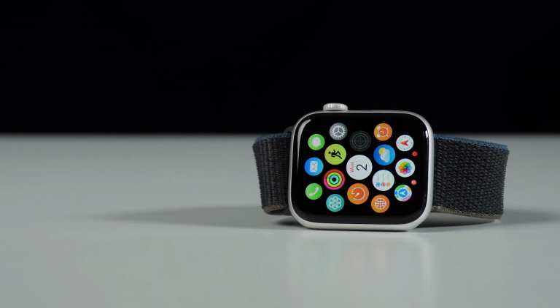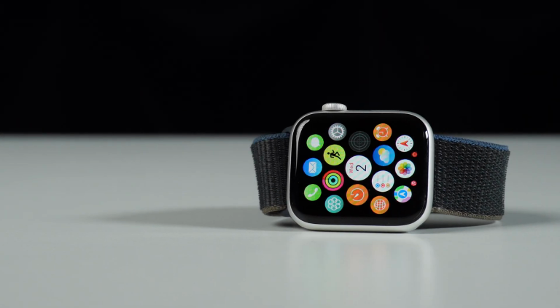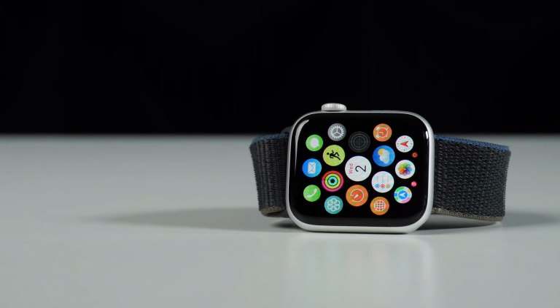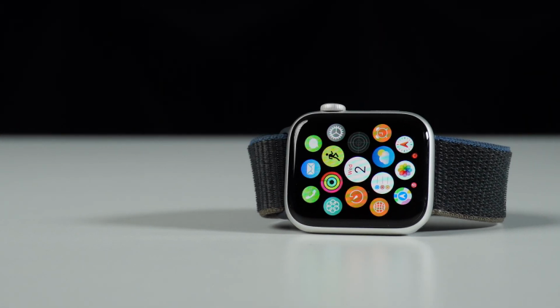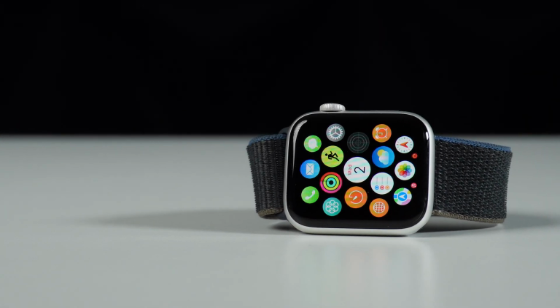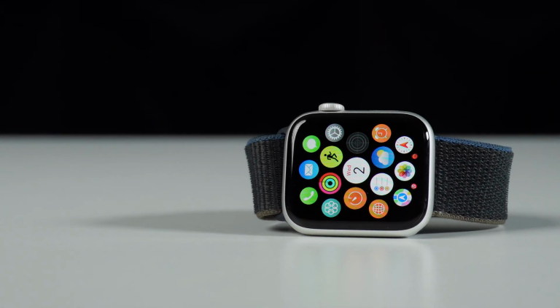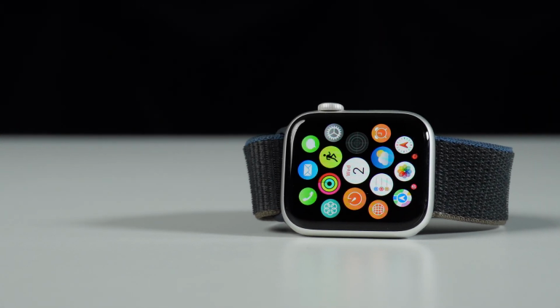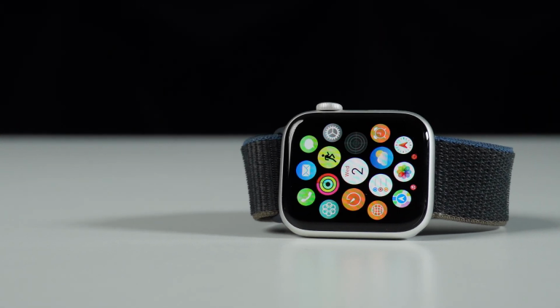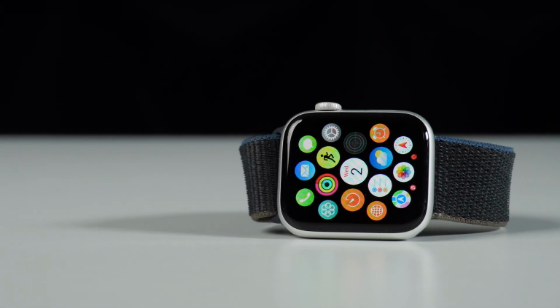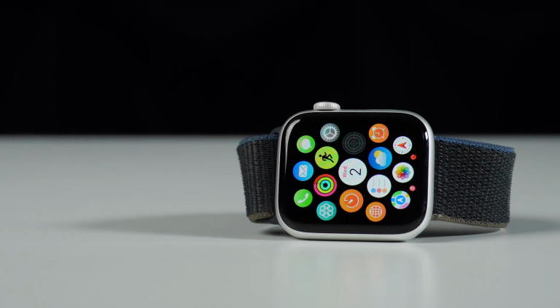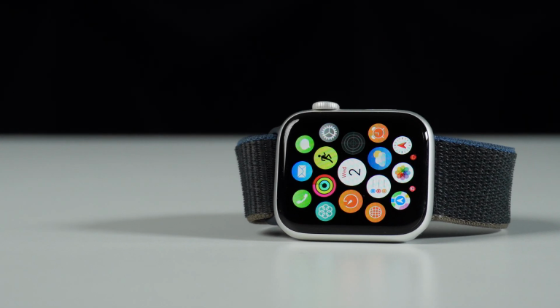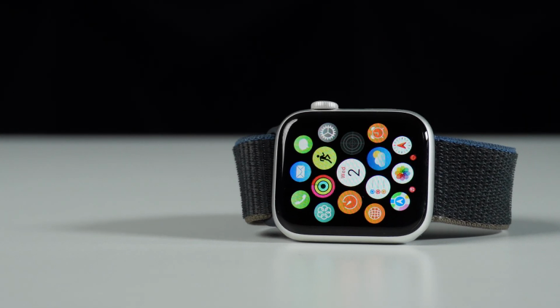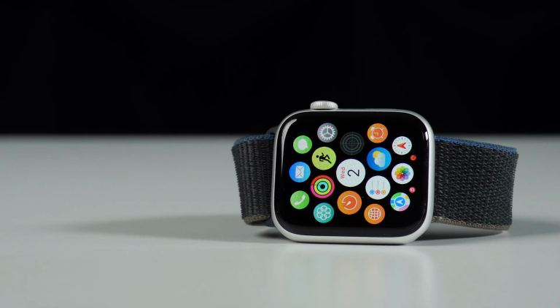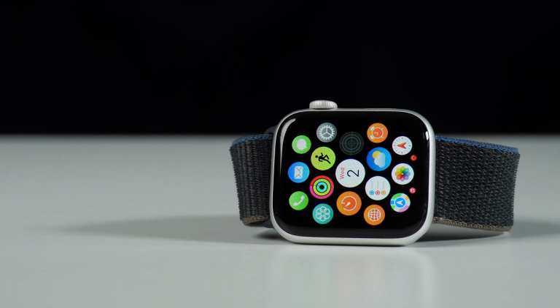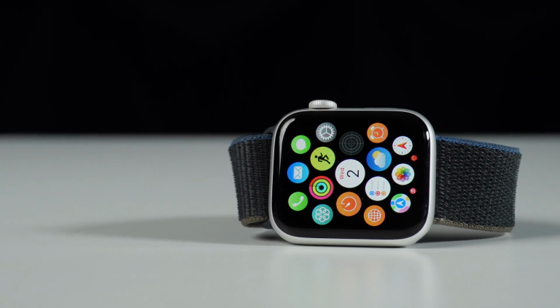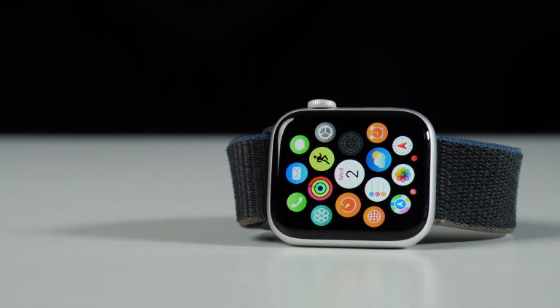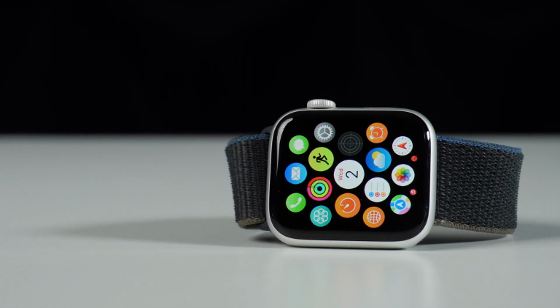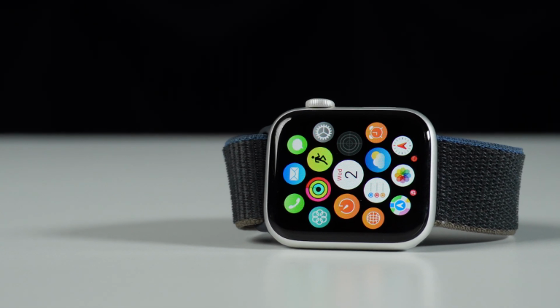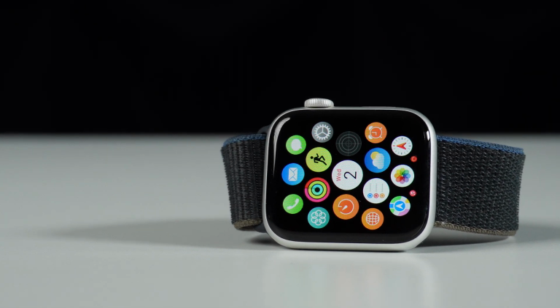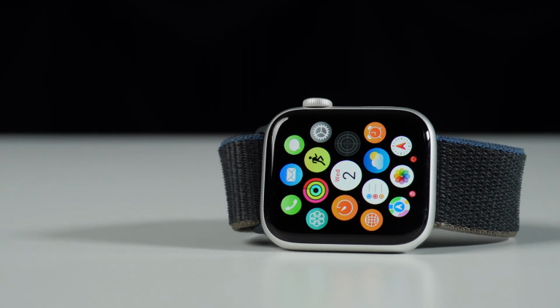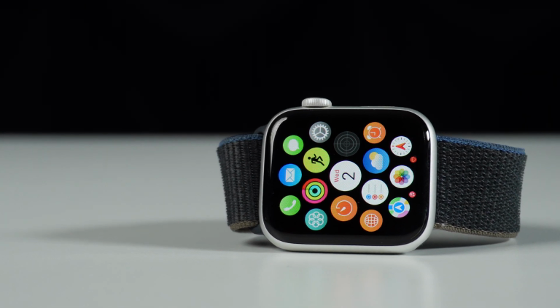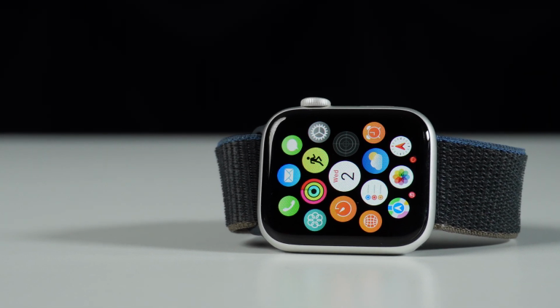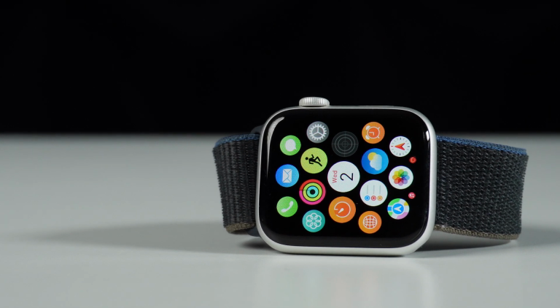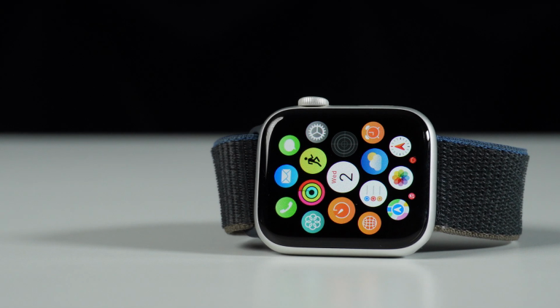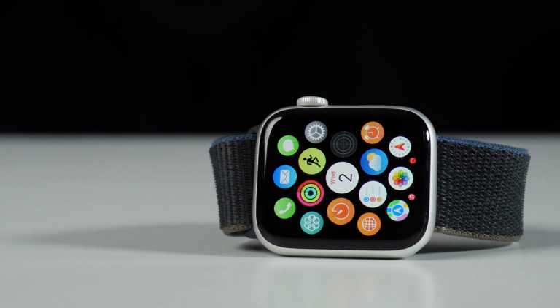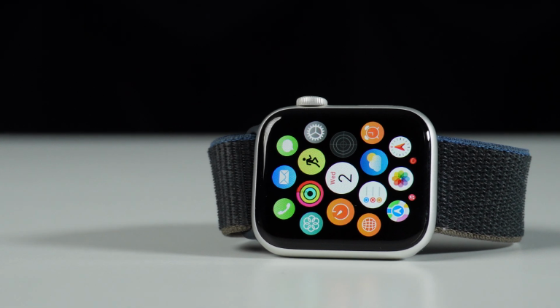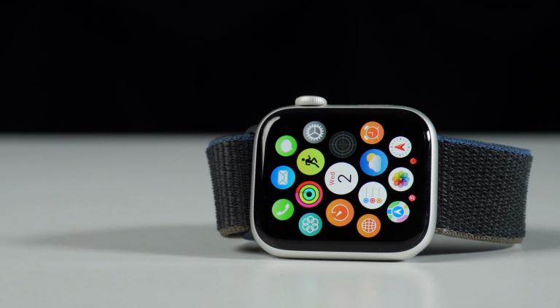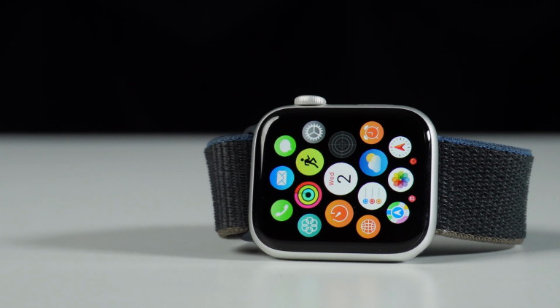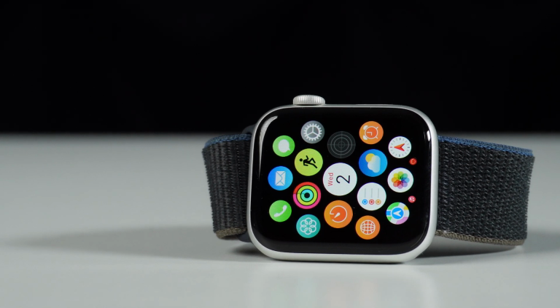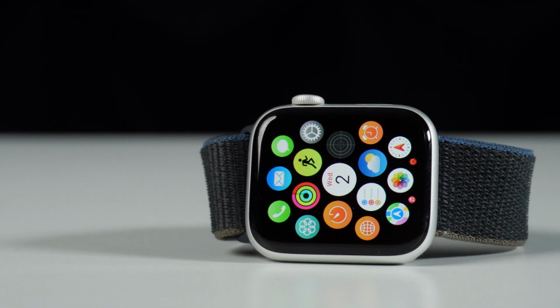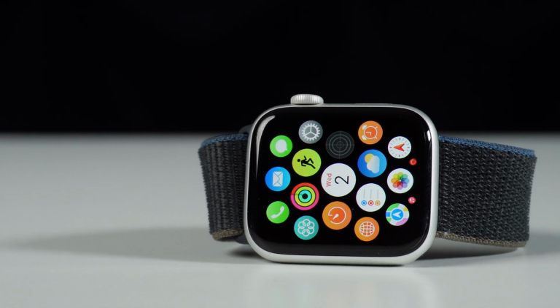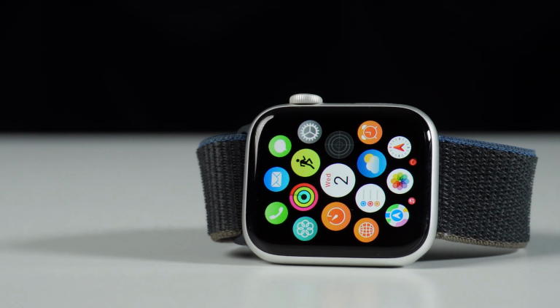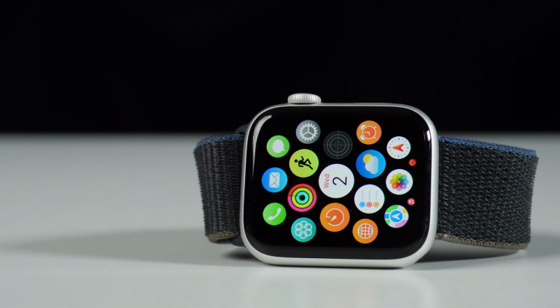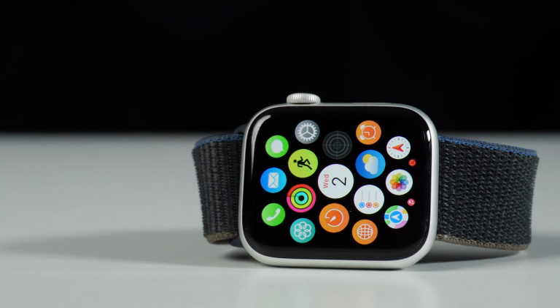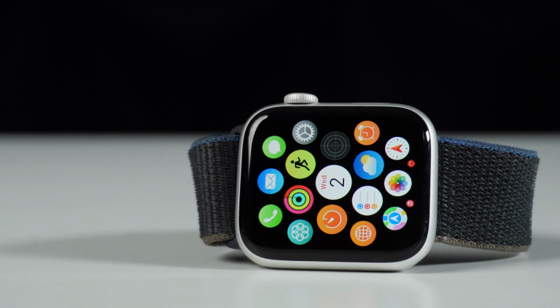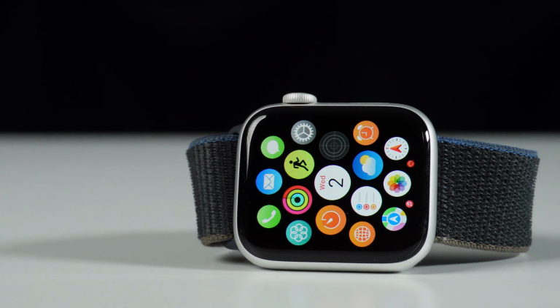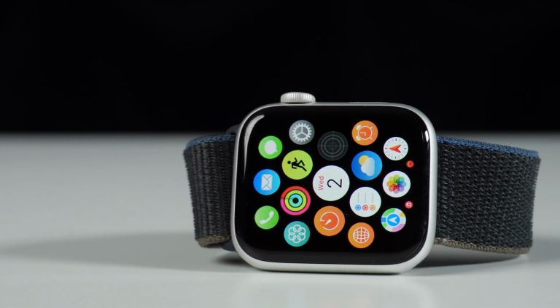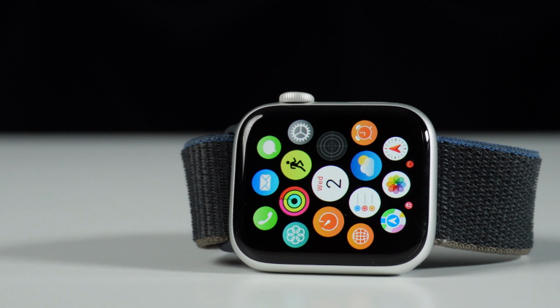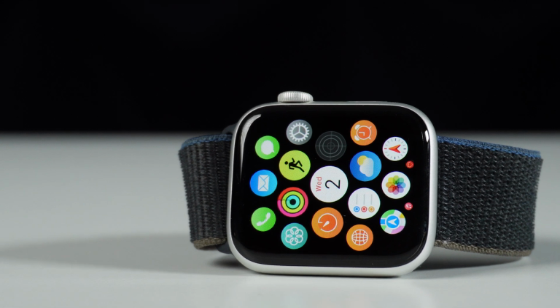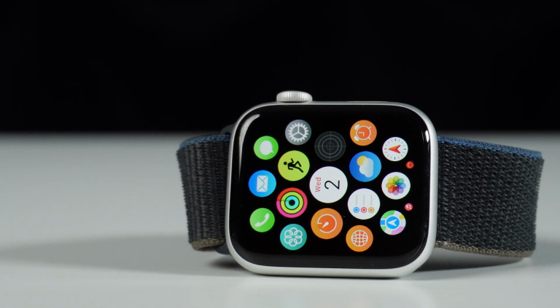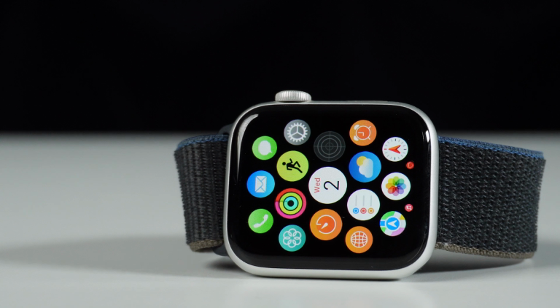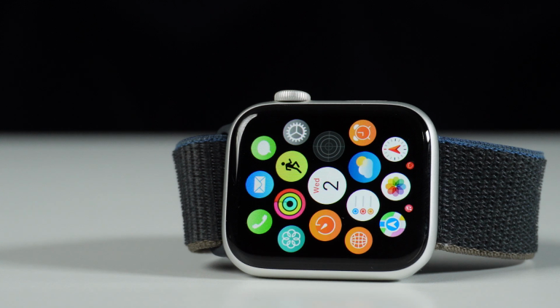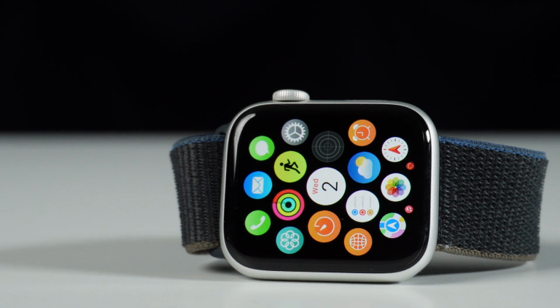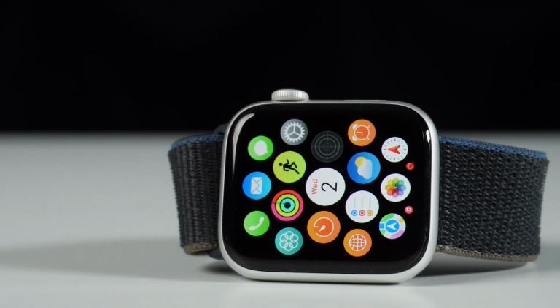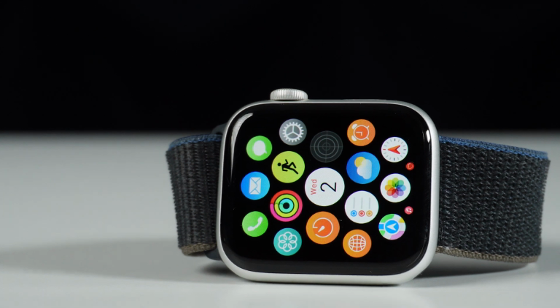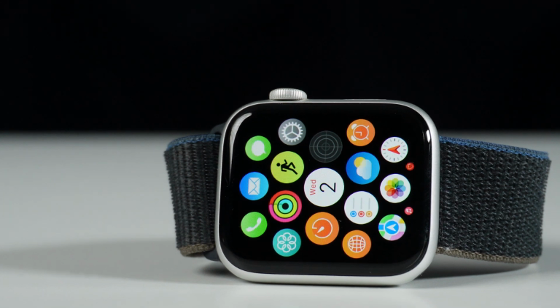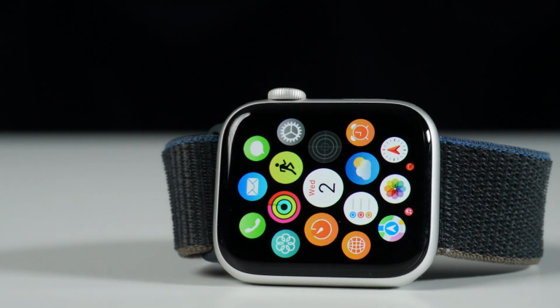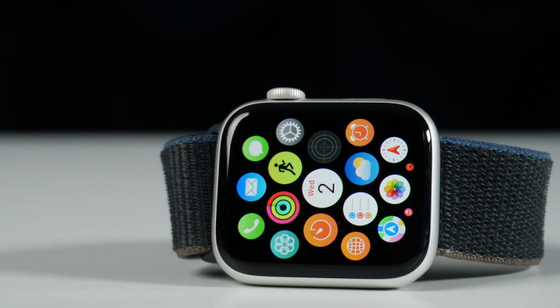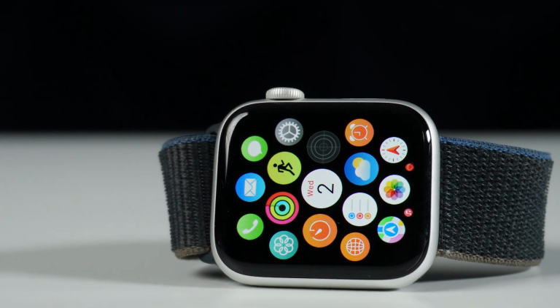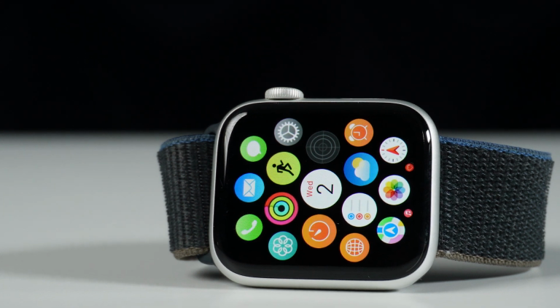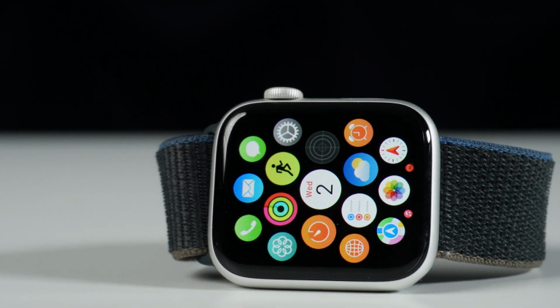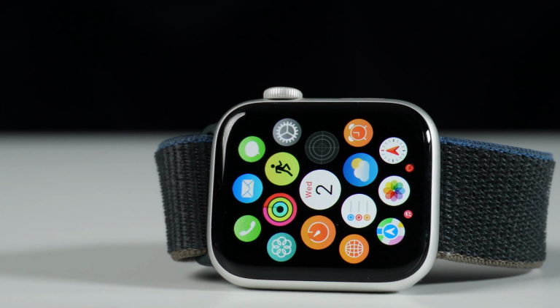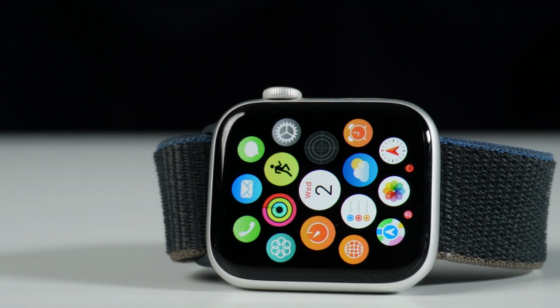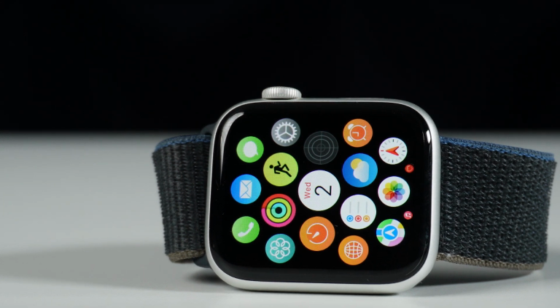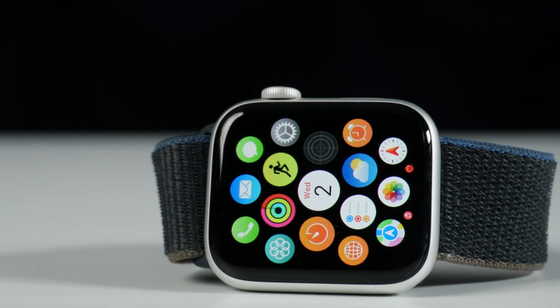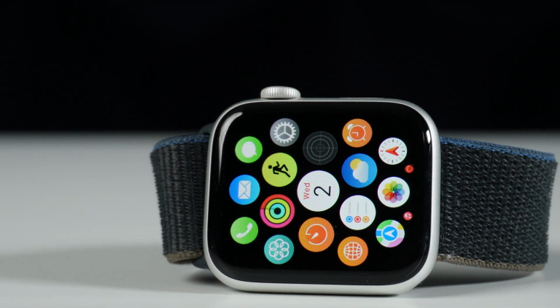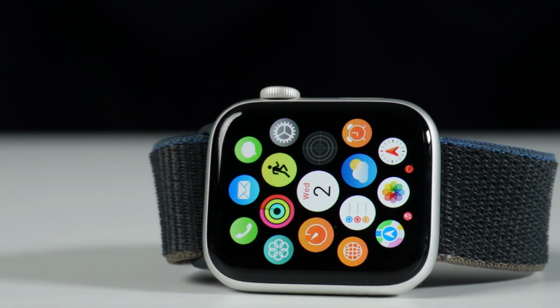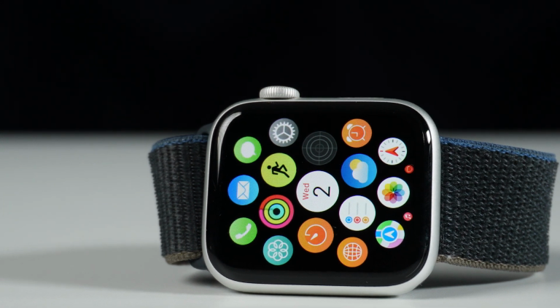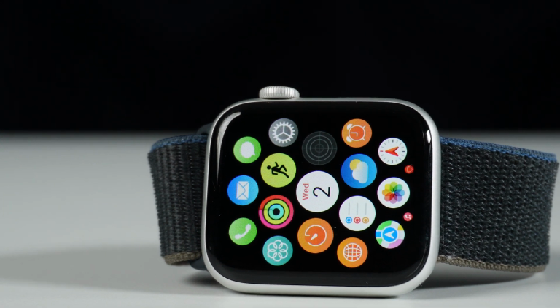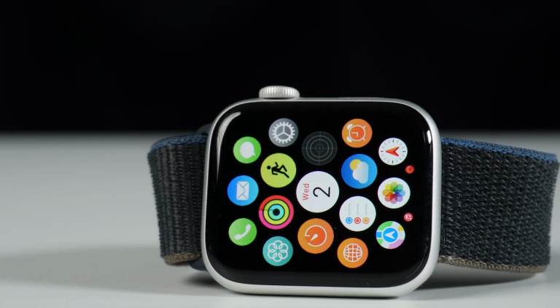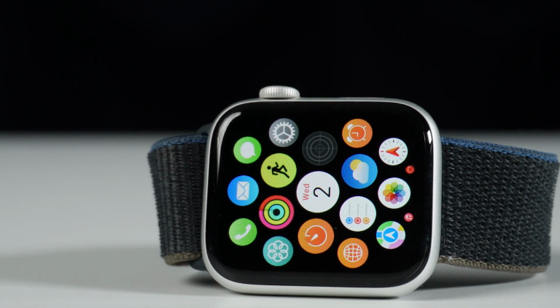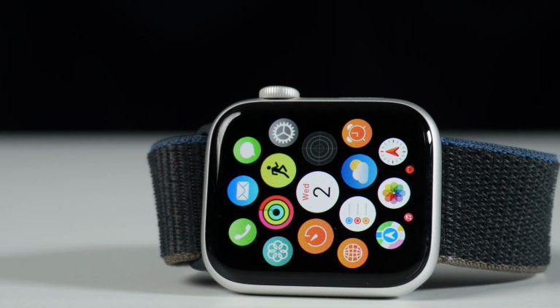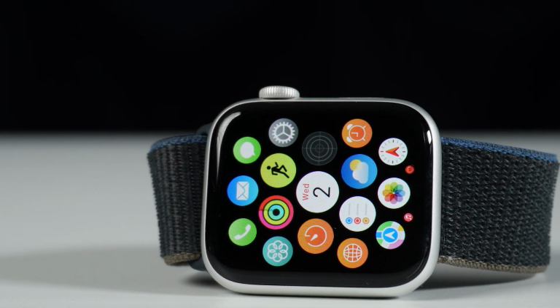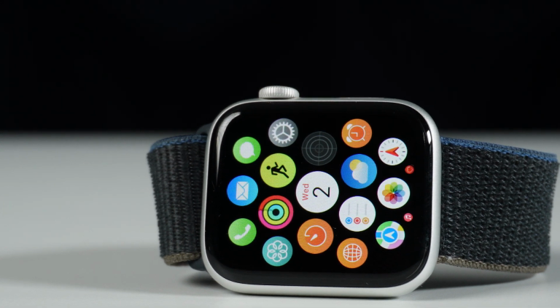Today we're going to find out for the first time how deep can an Apple Watch really dive before it calls it a night?